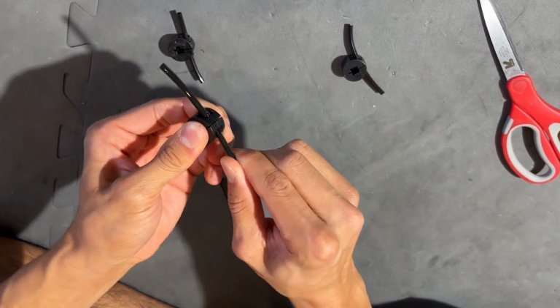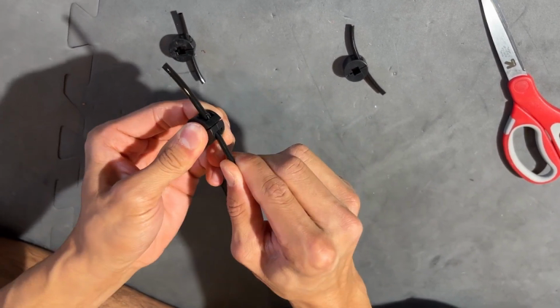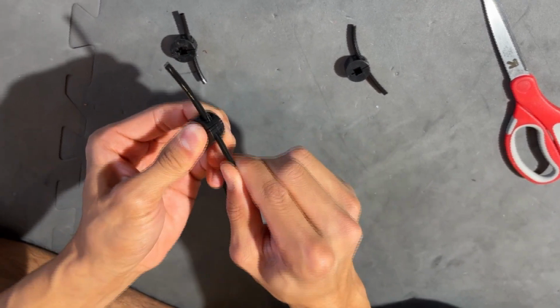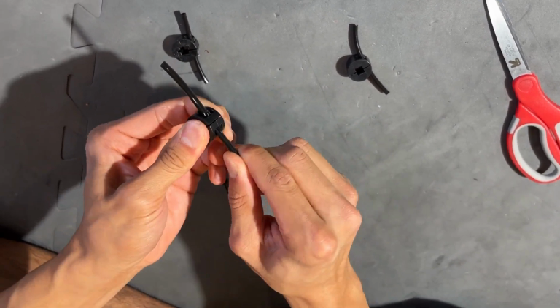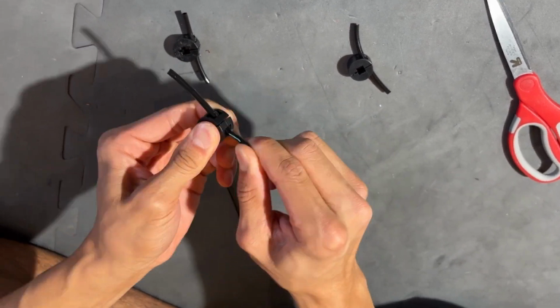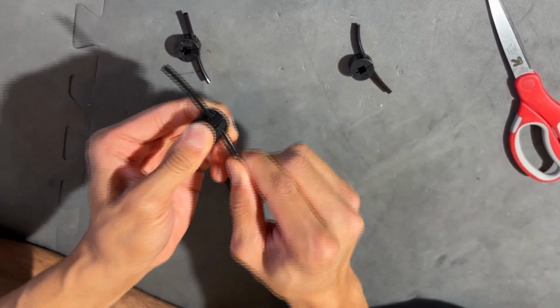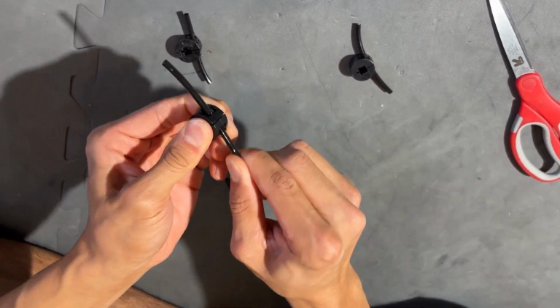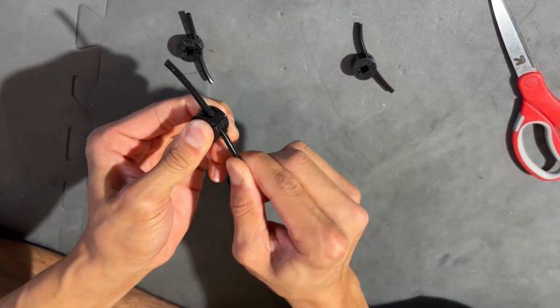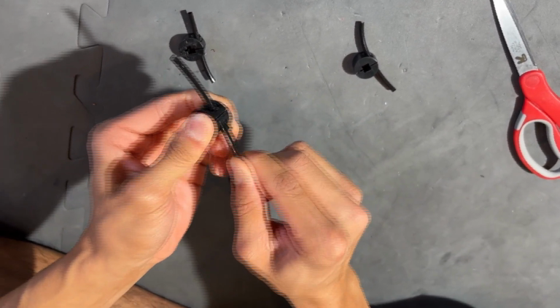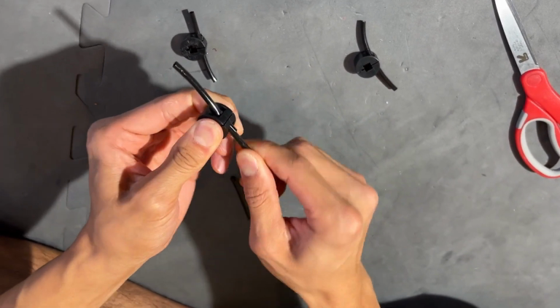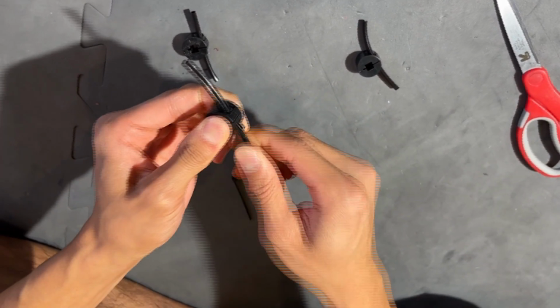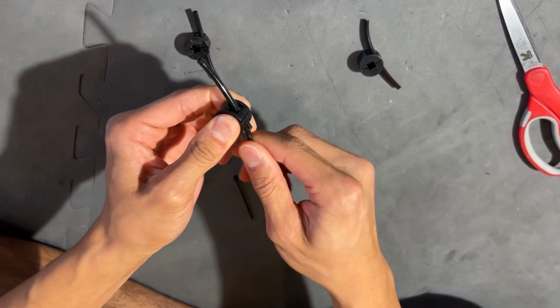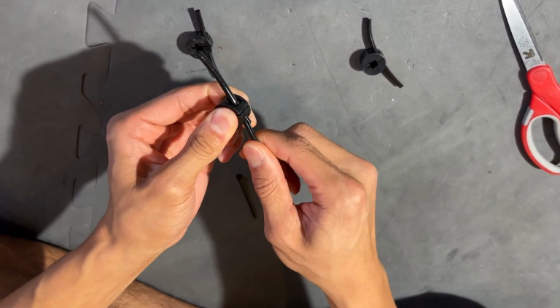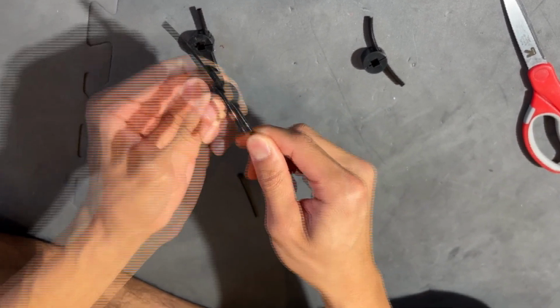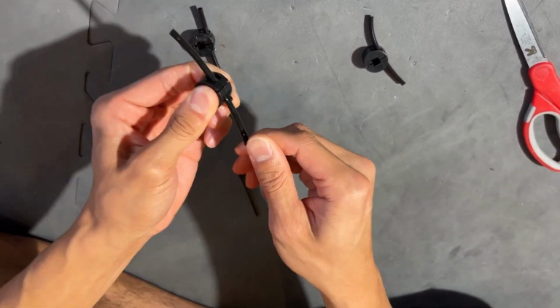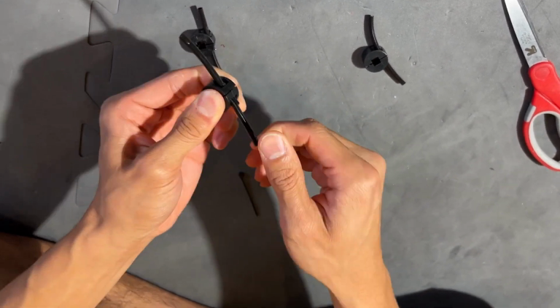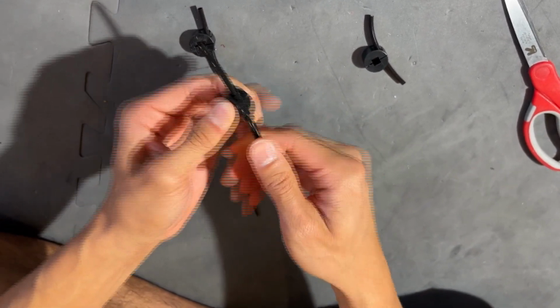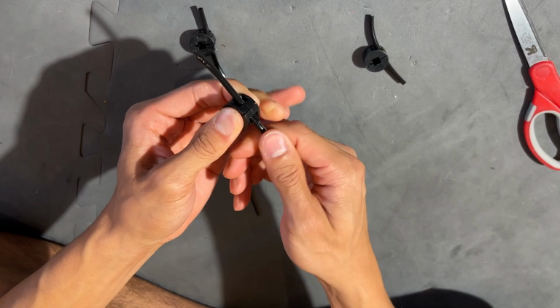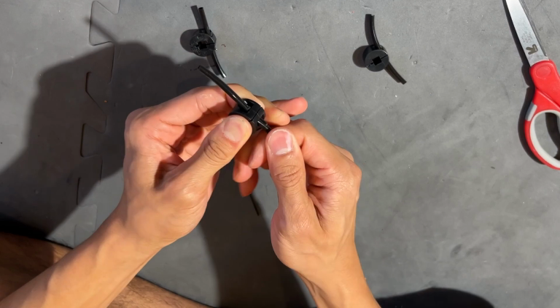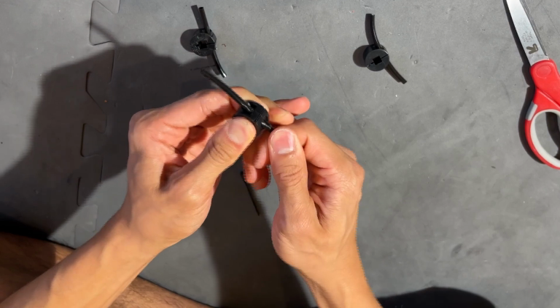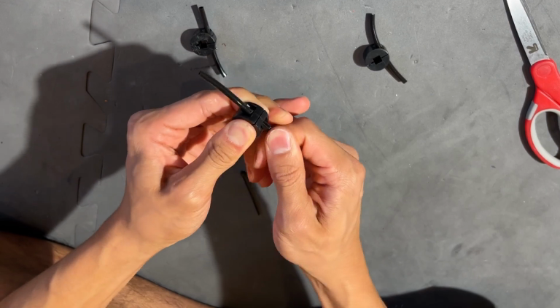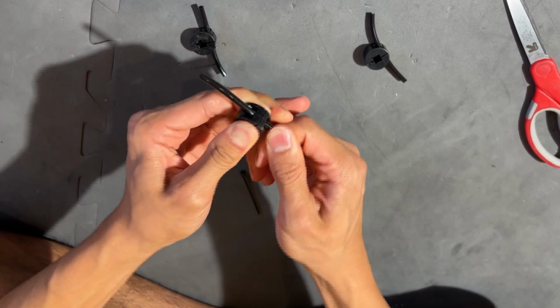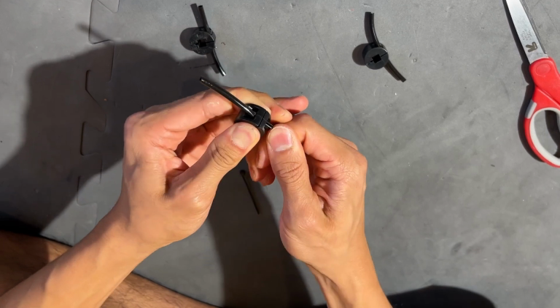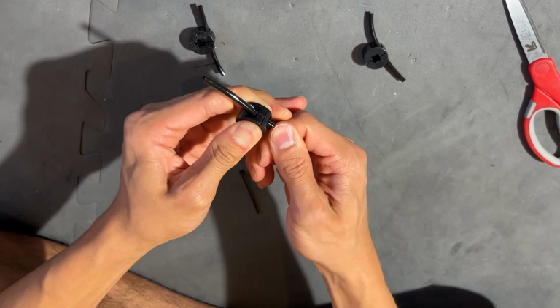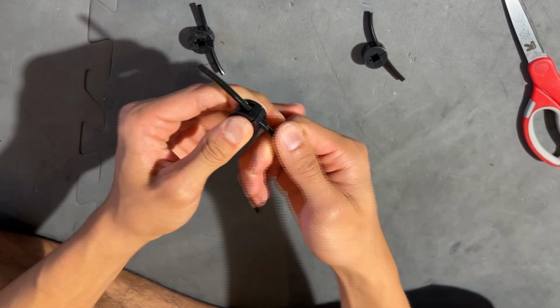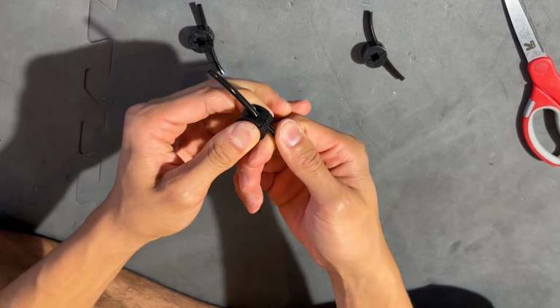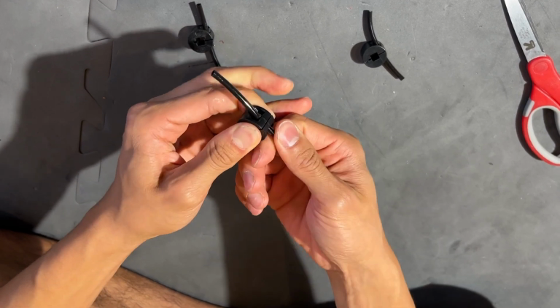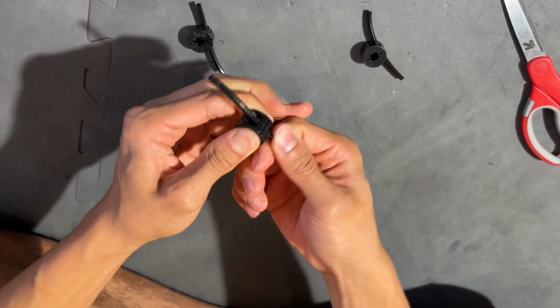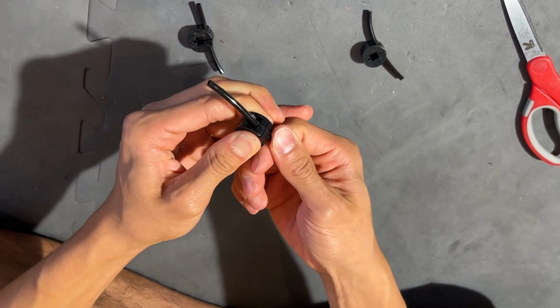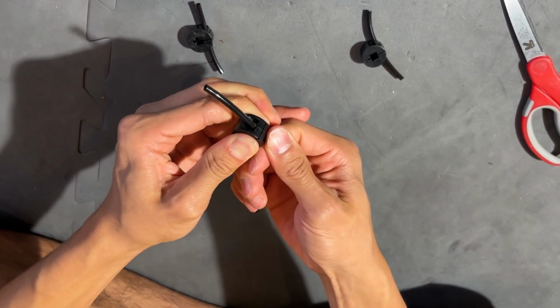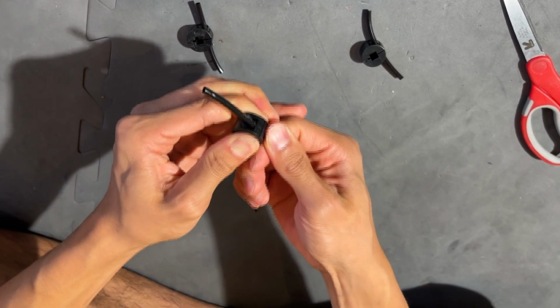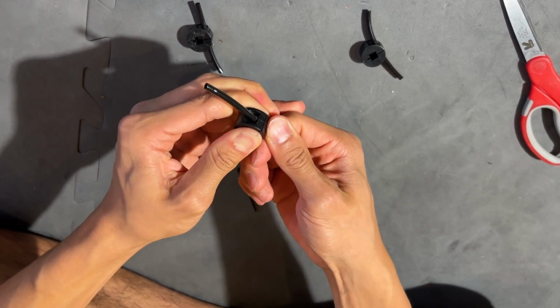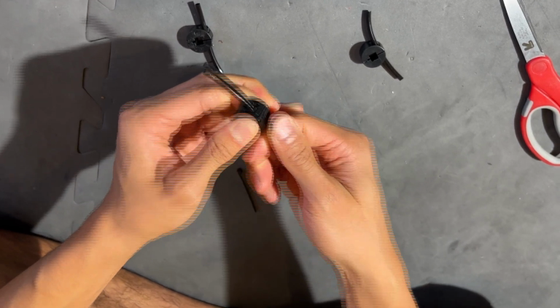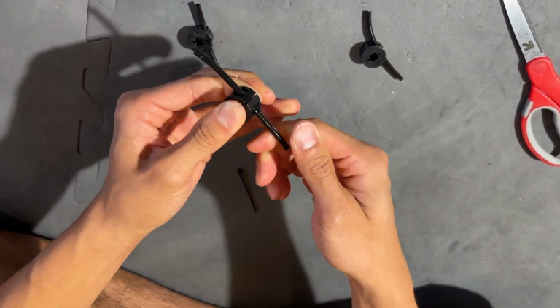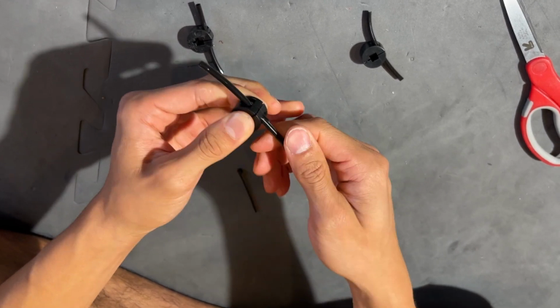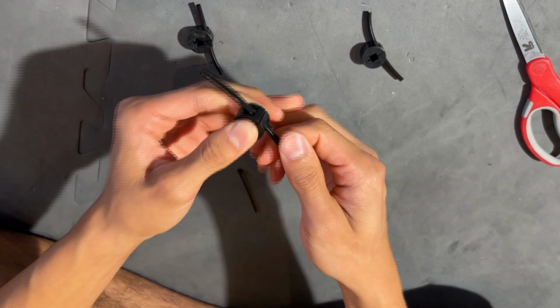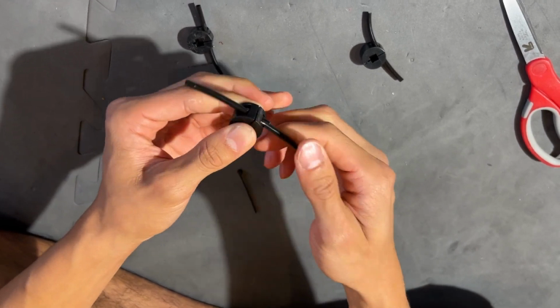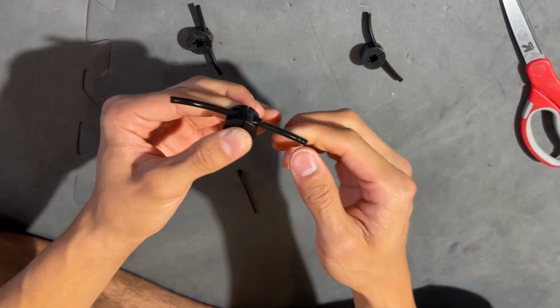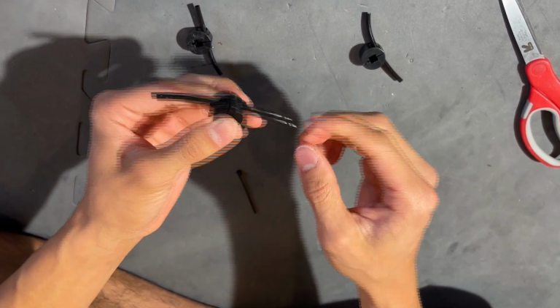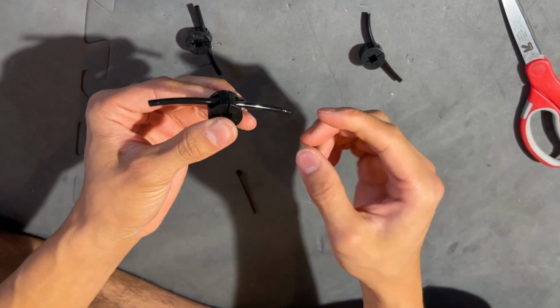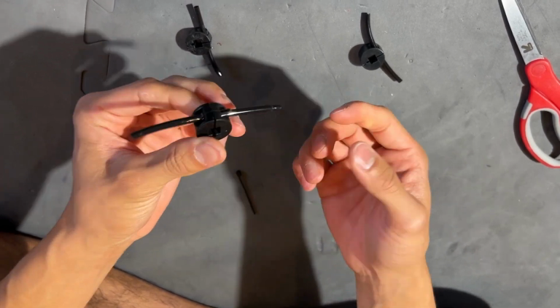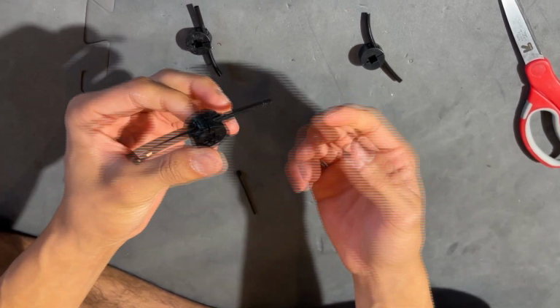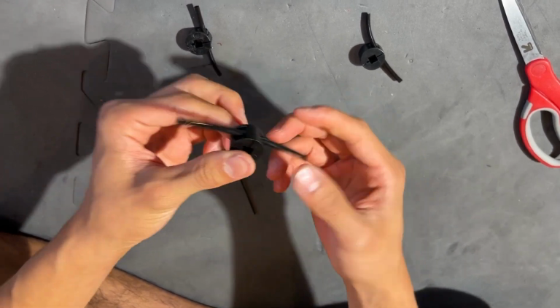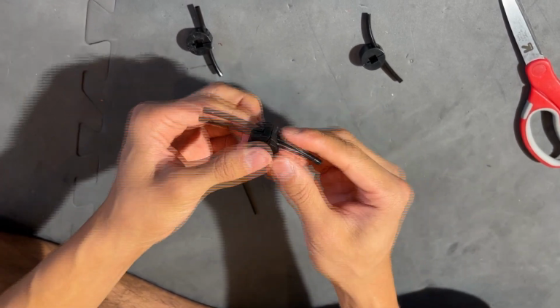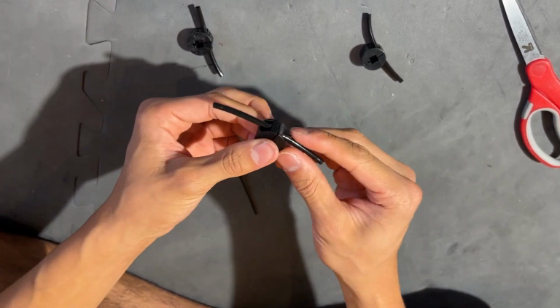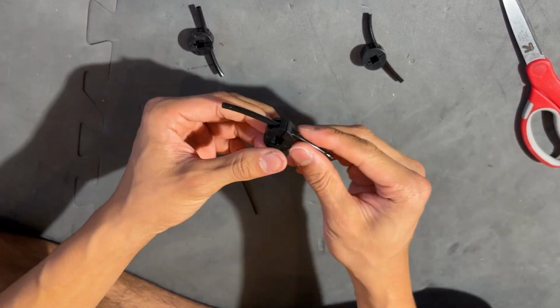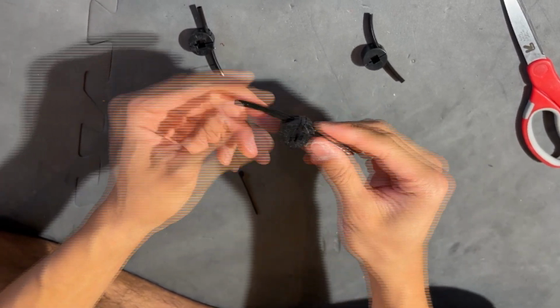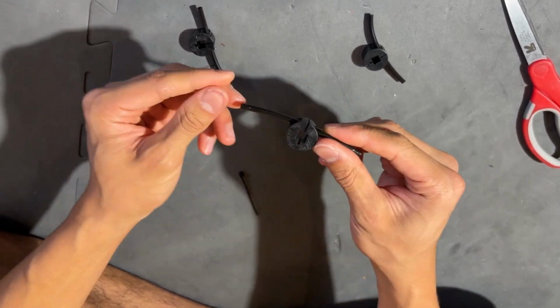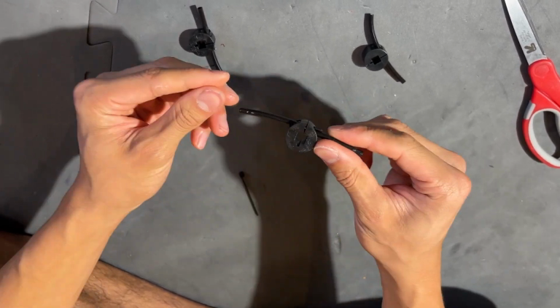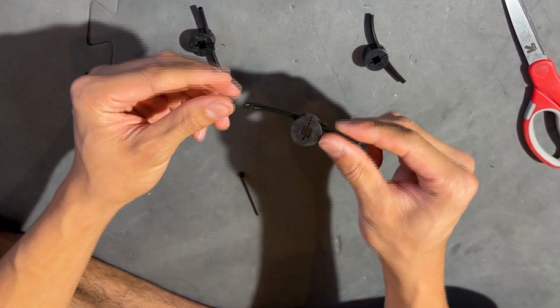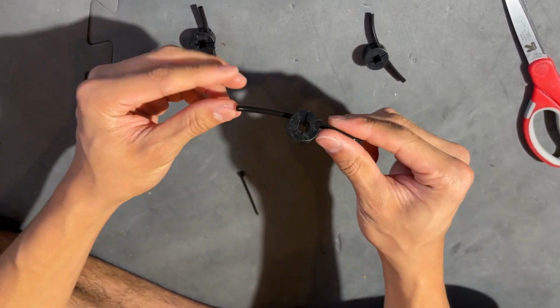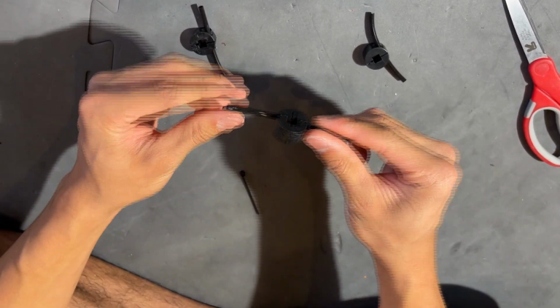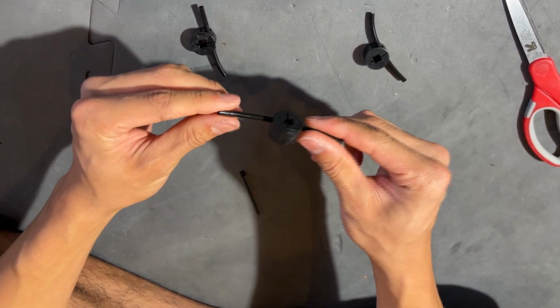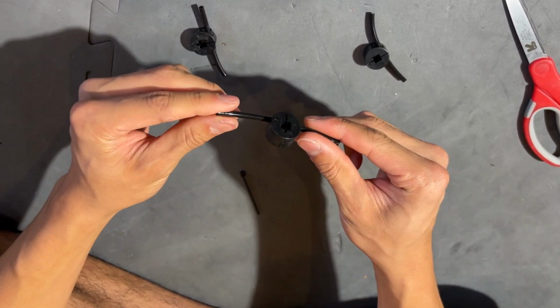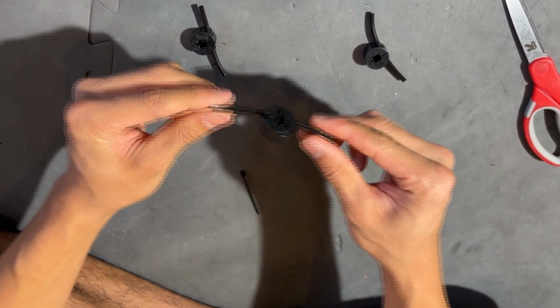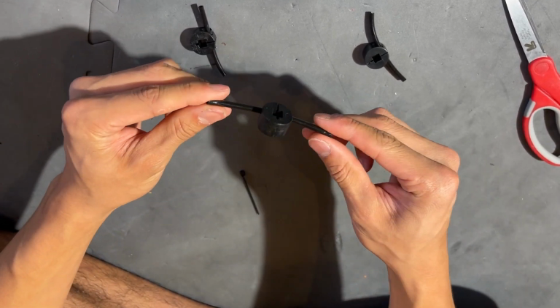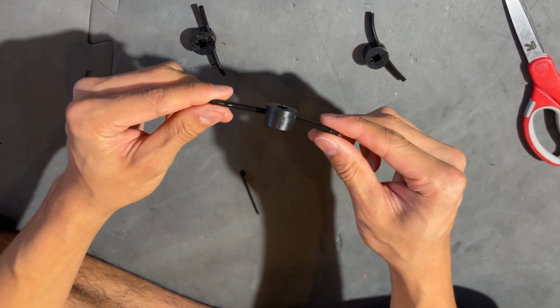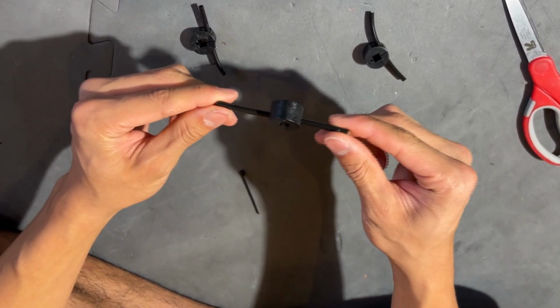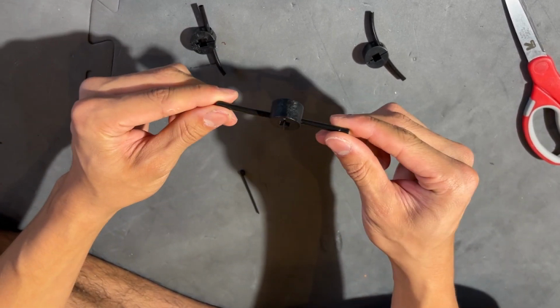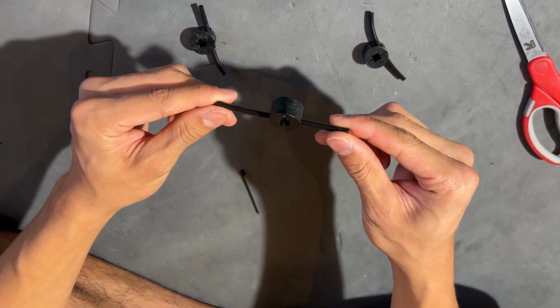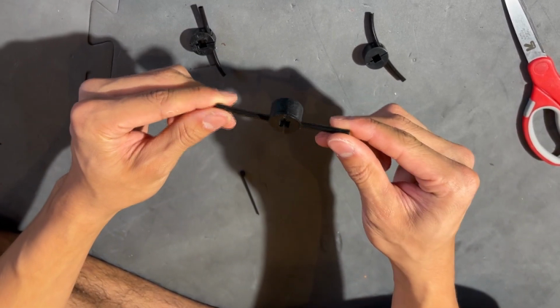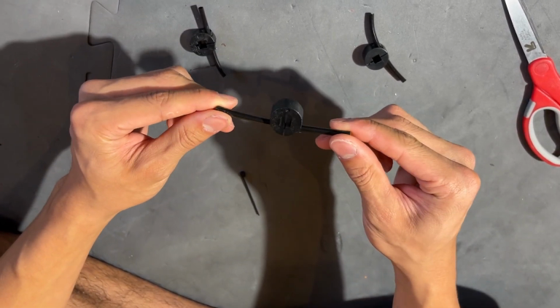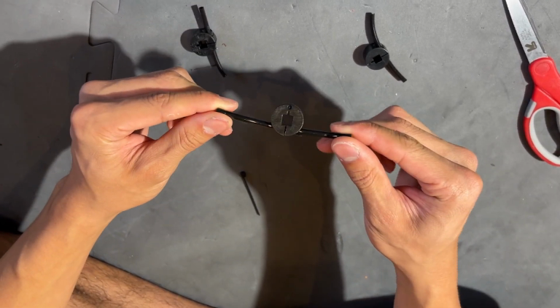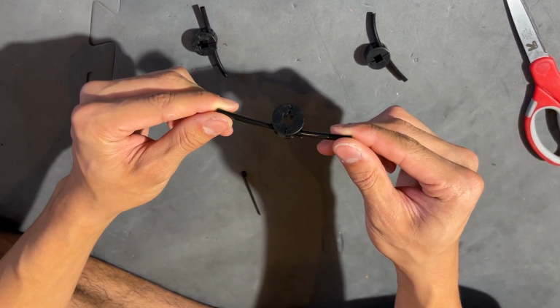It's pretty tightly fit. If you really pull on it it will come off, but I think this is good enough for most intakes.